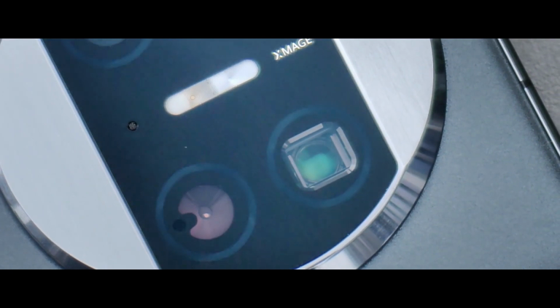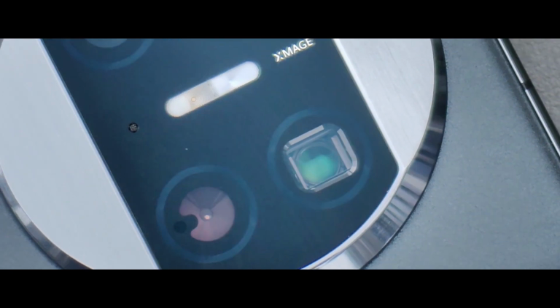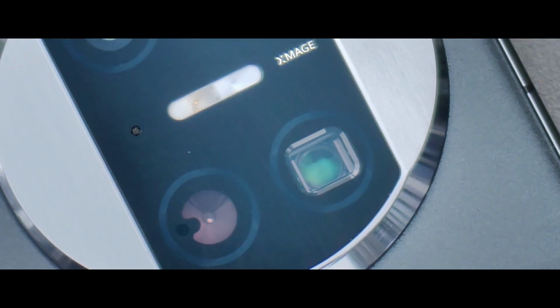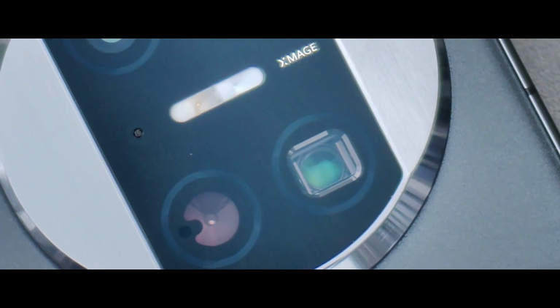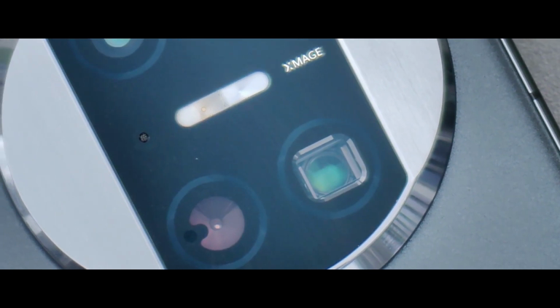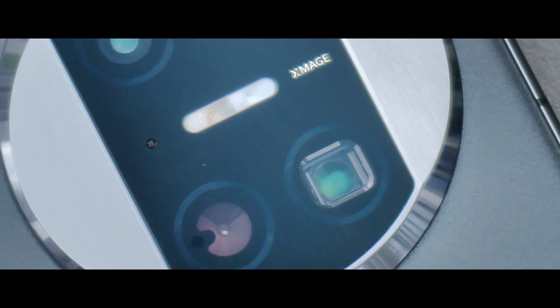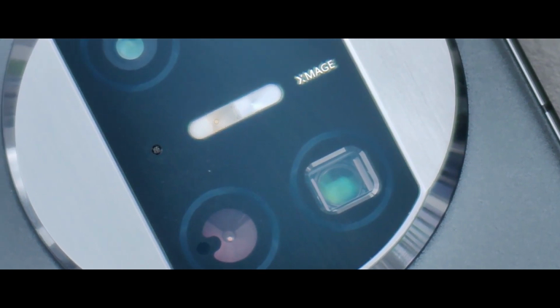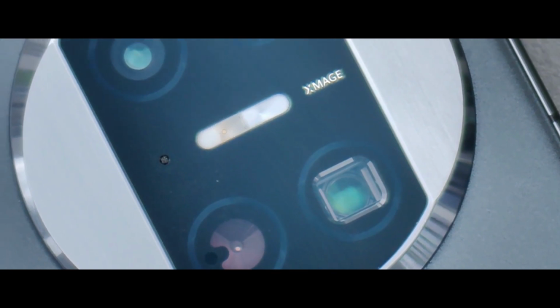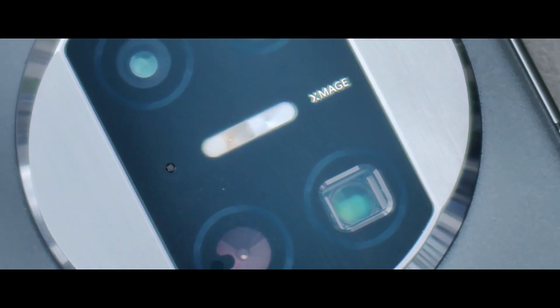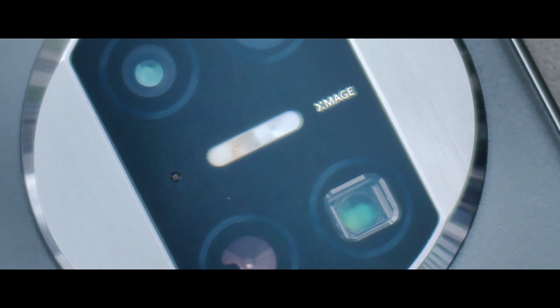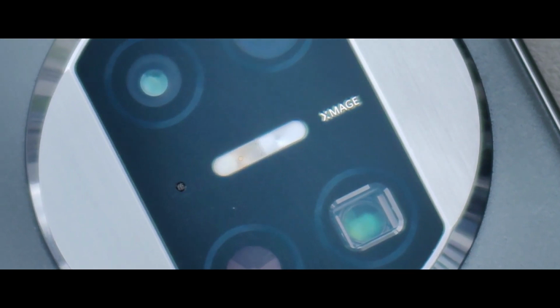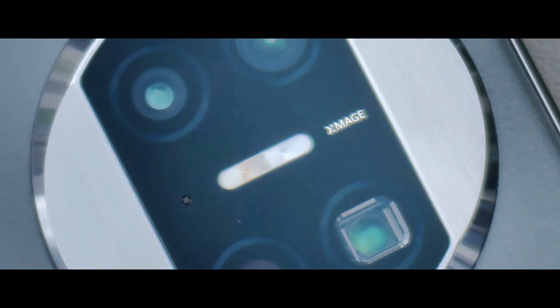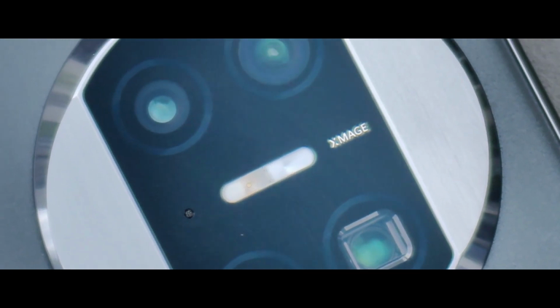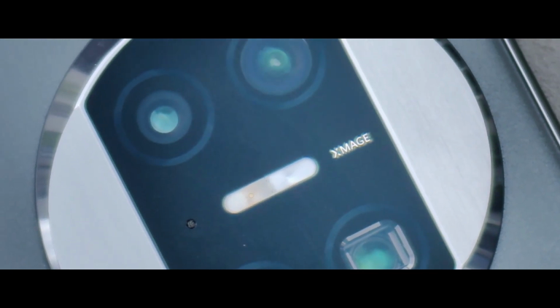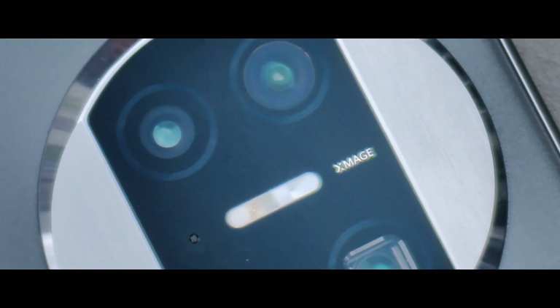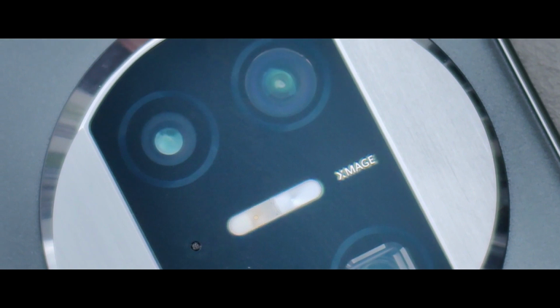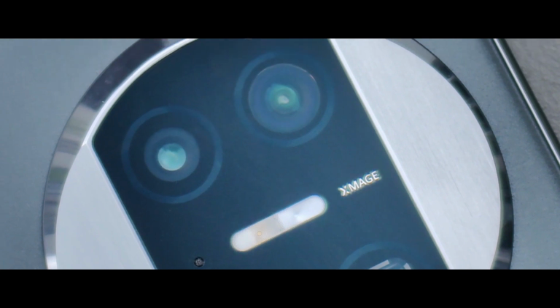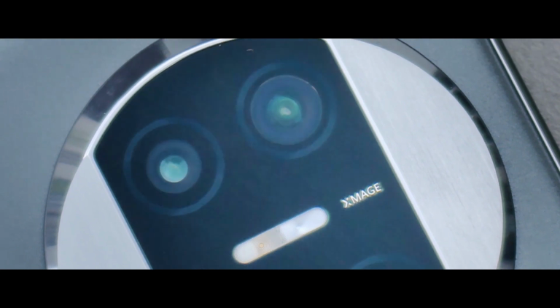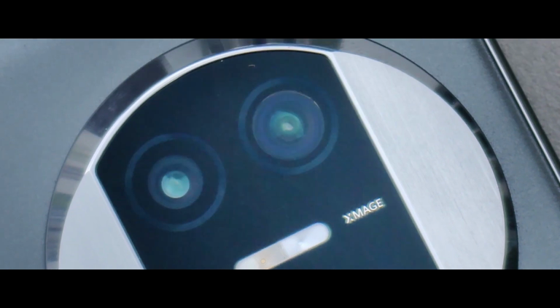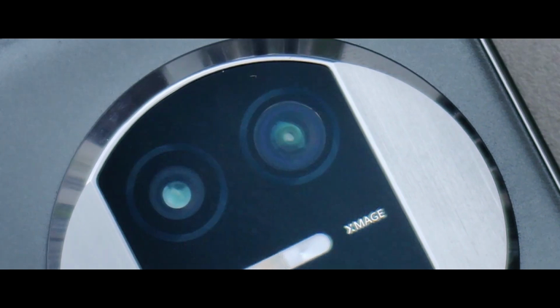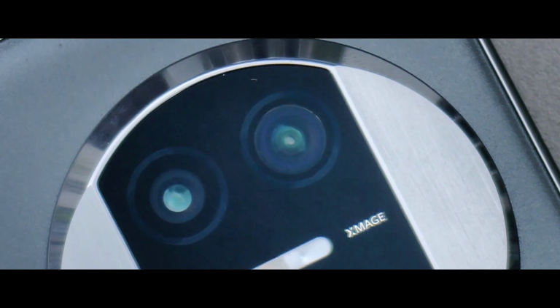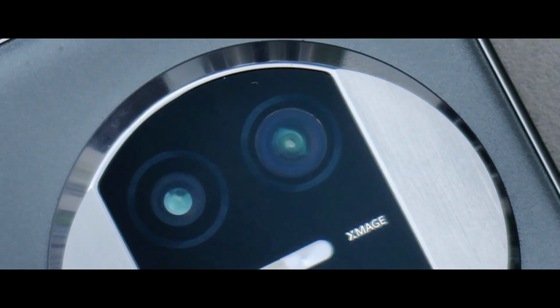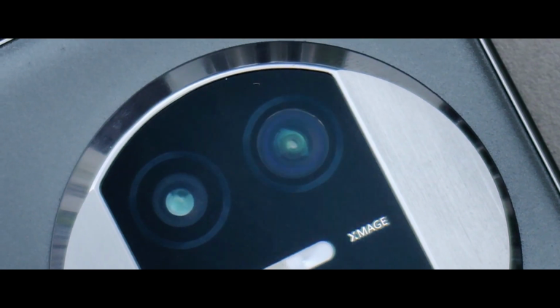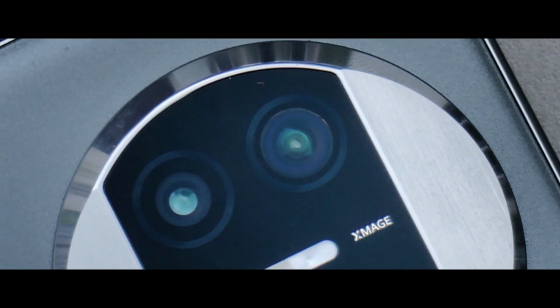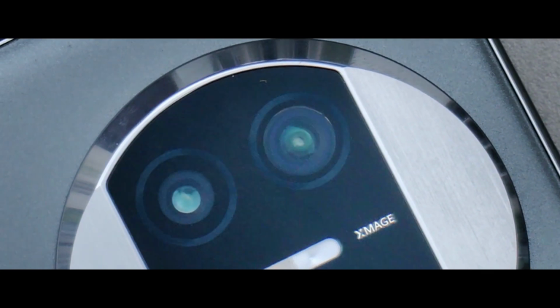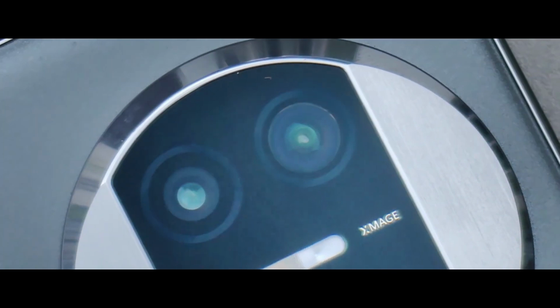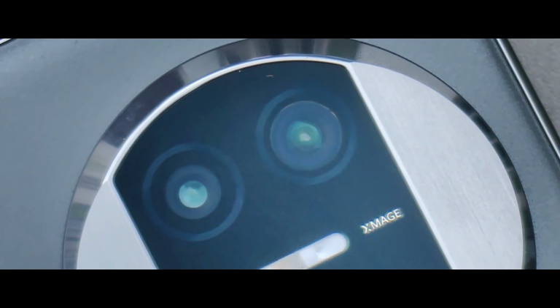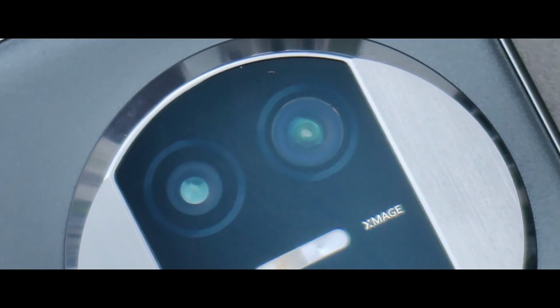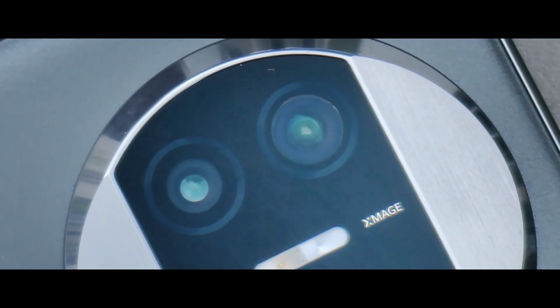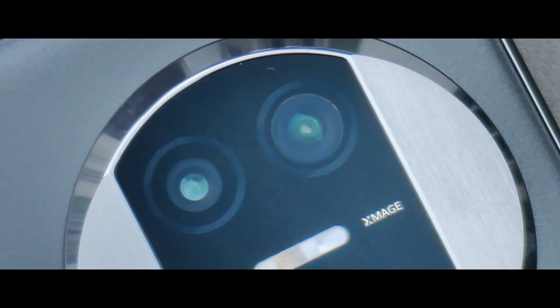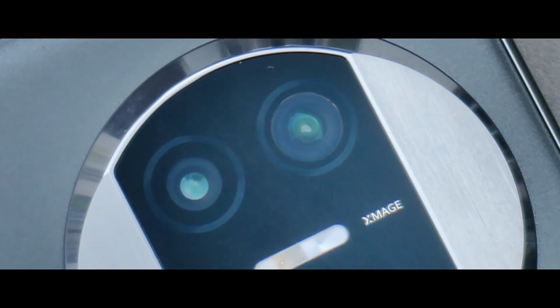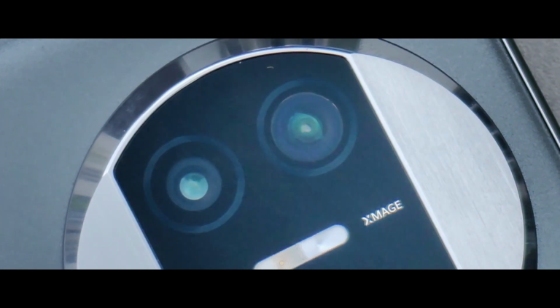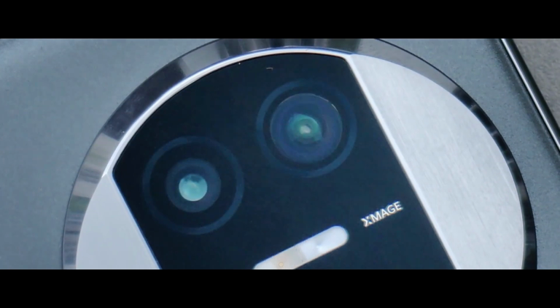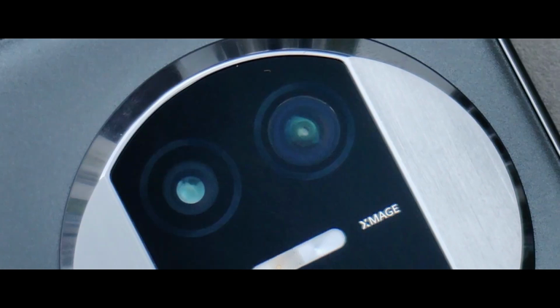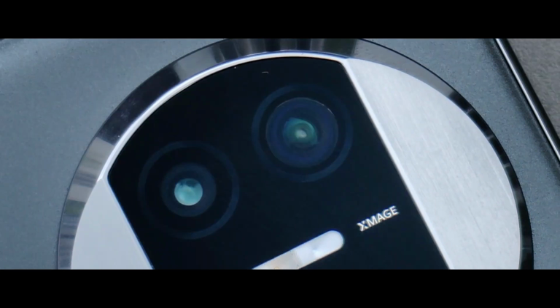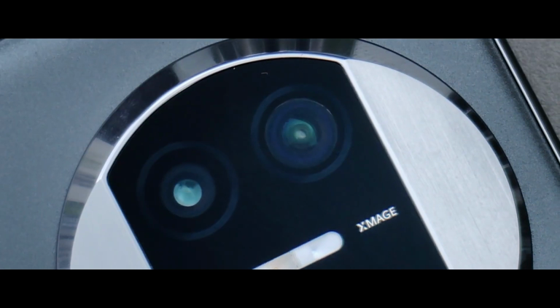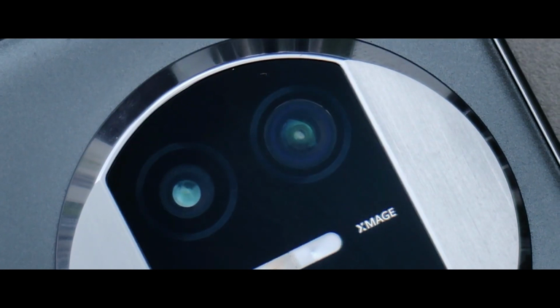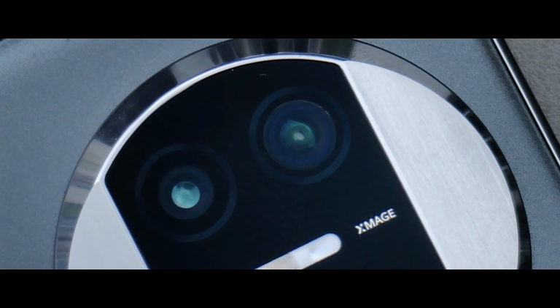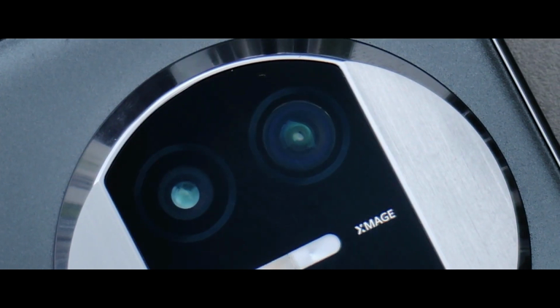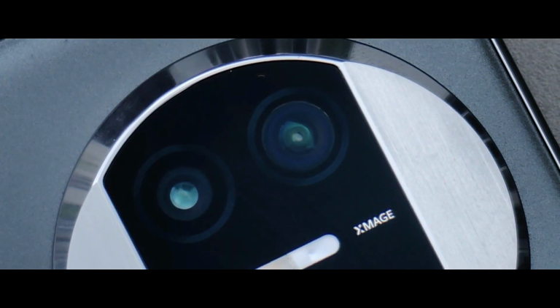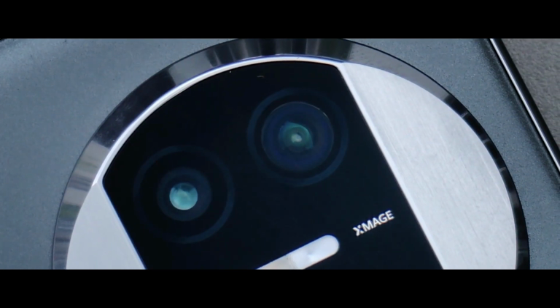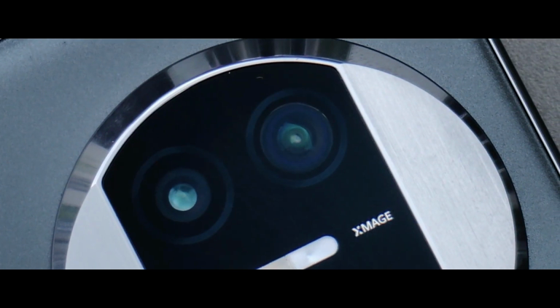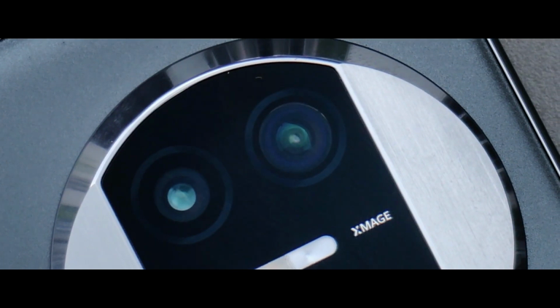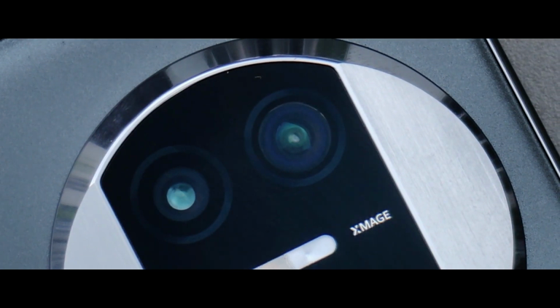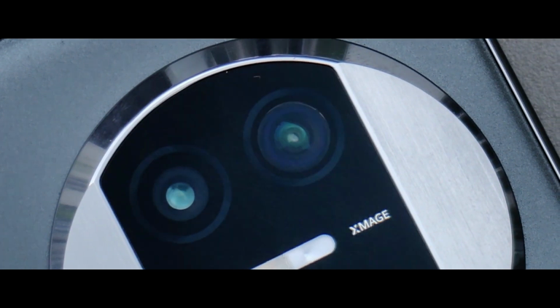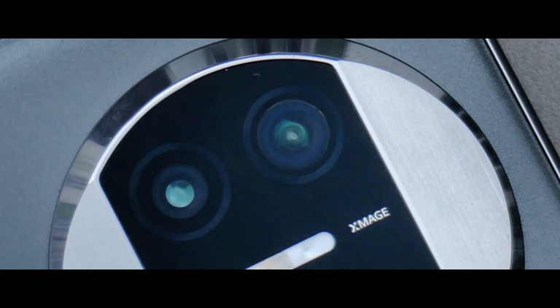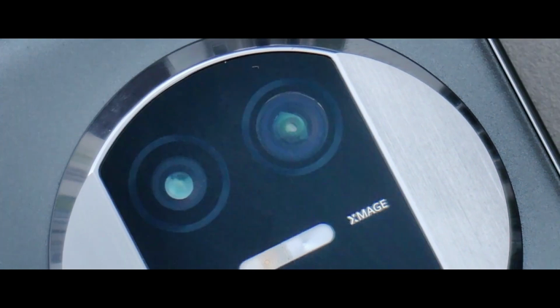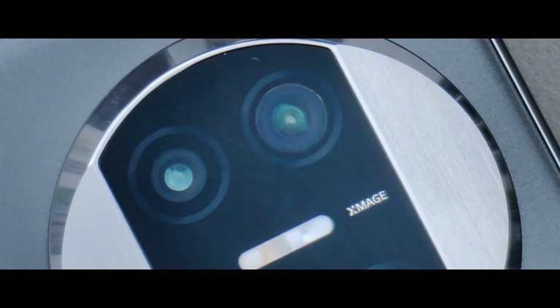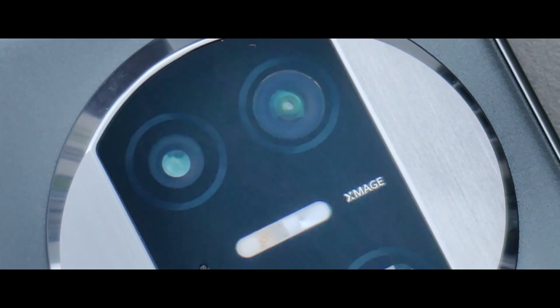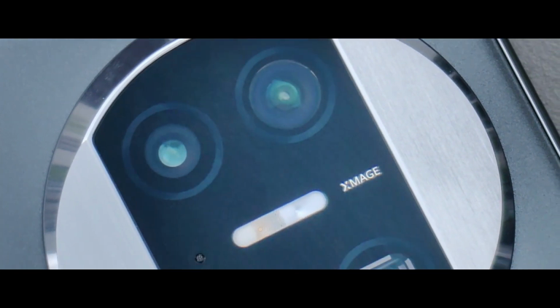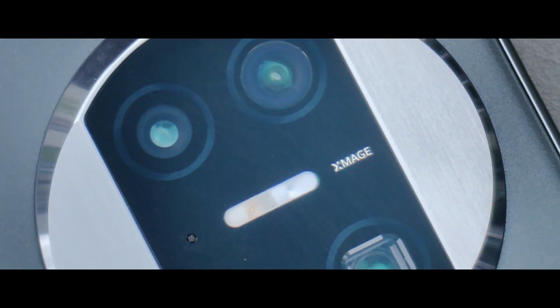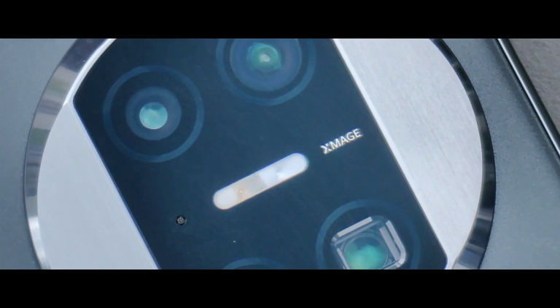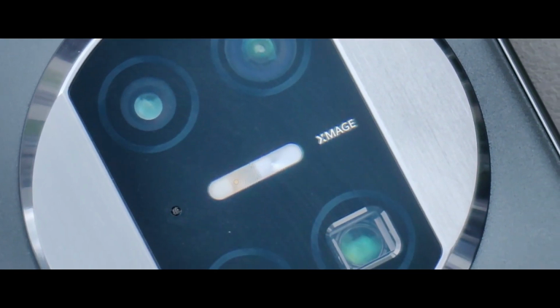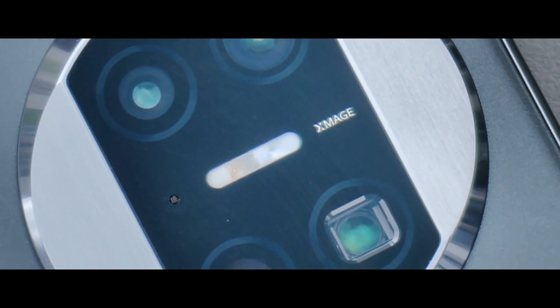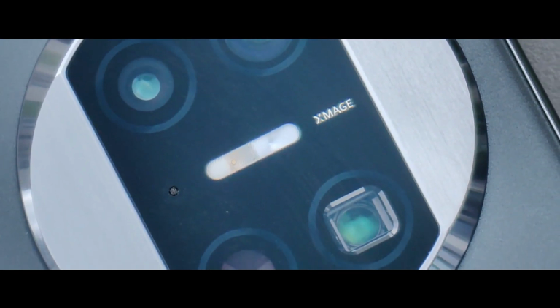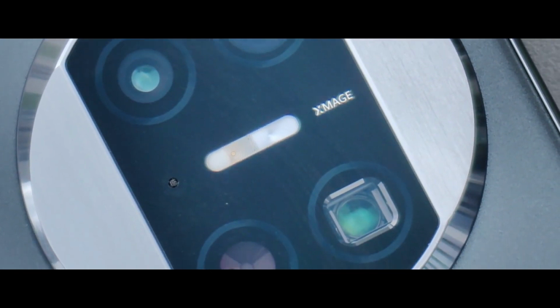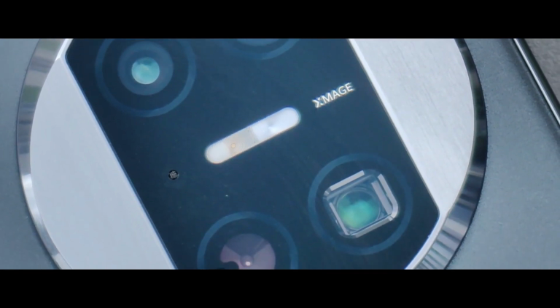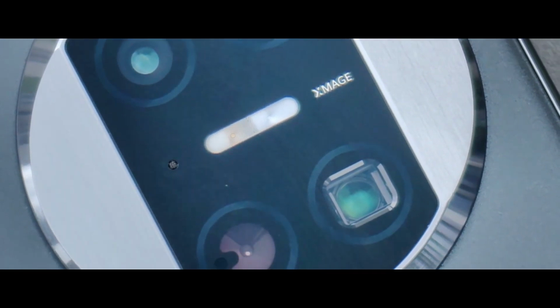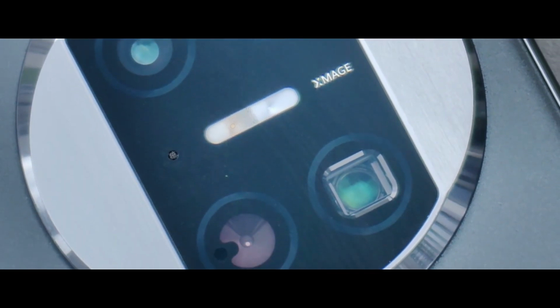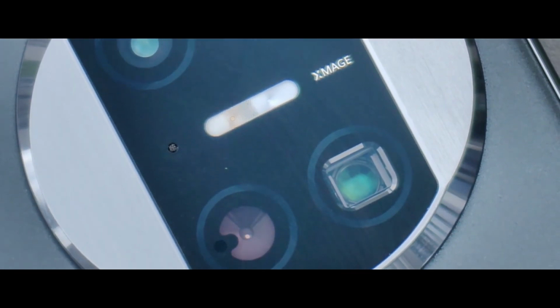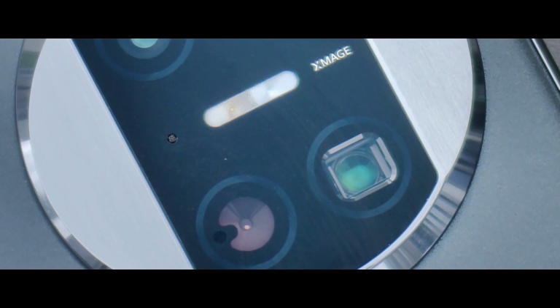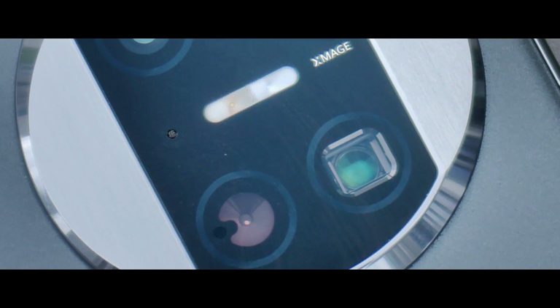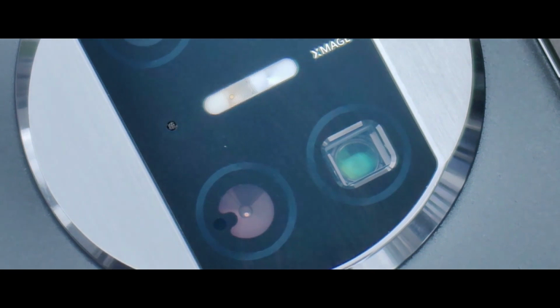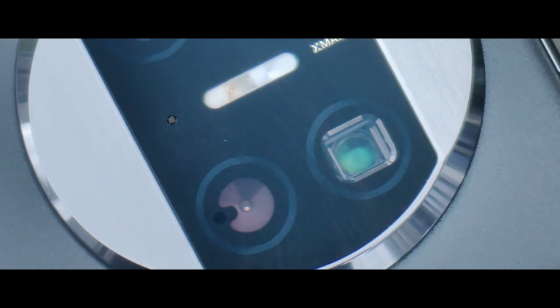The squared one is the periscopic lens camera. That's all I think — thanks for watching.